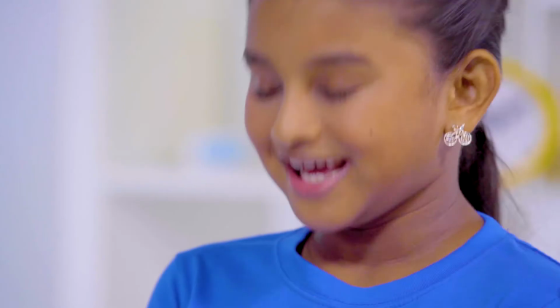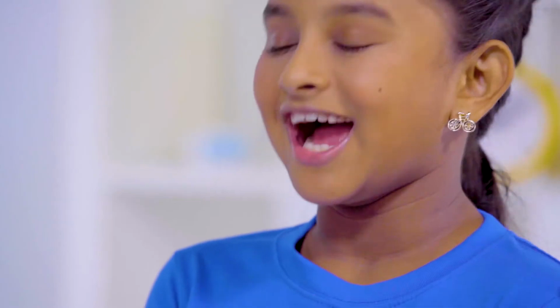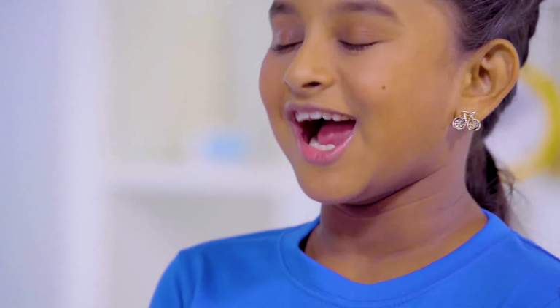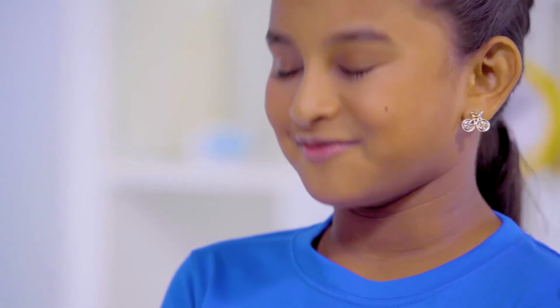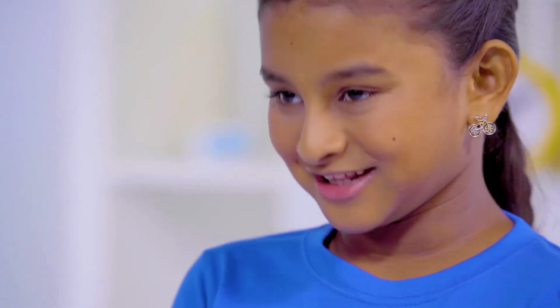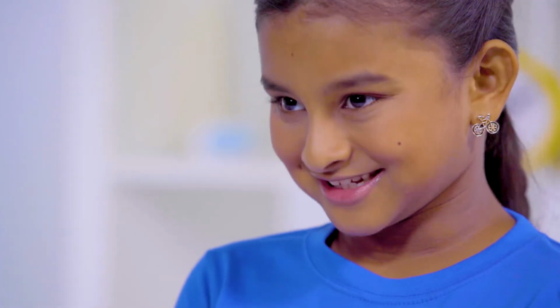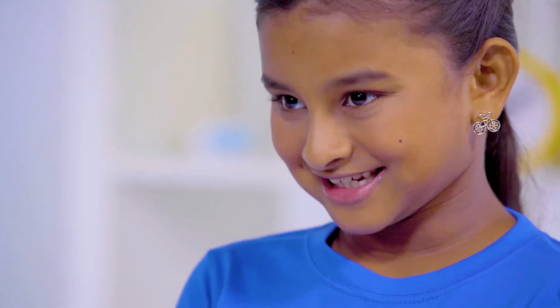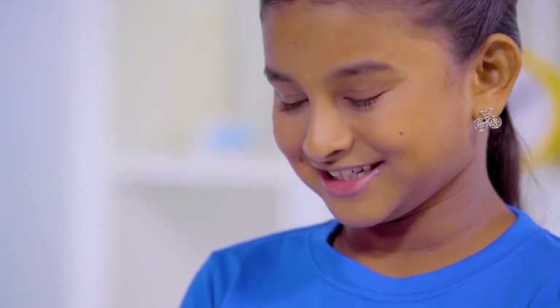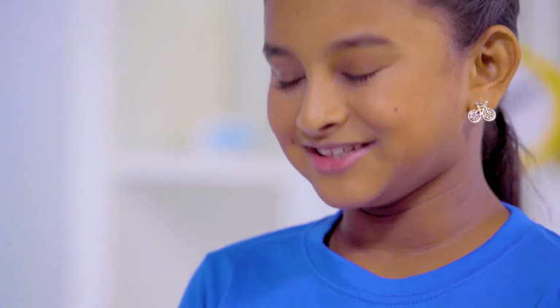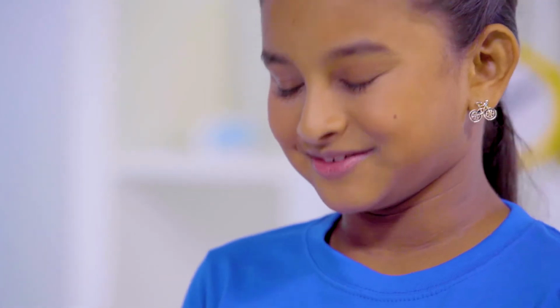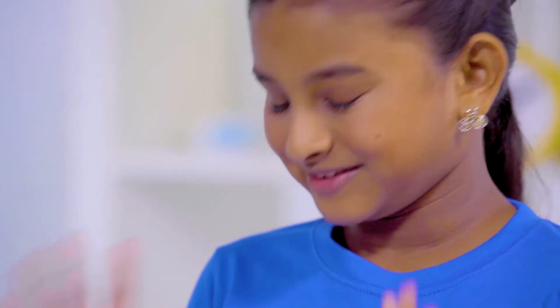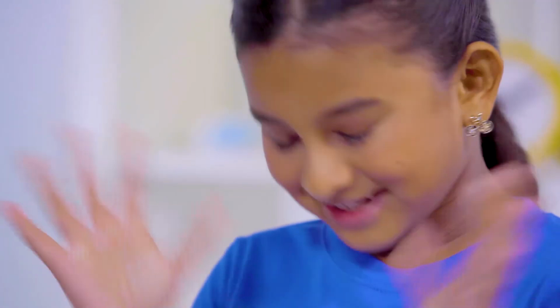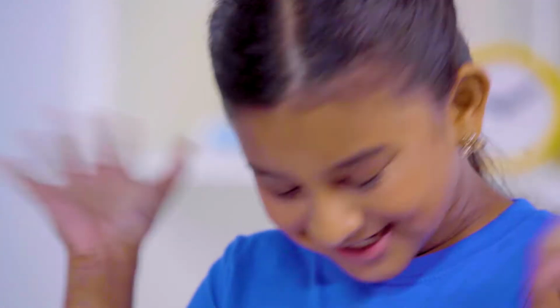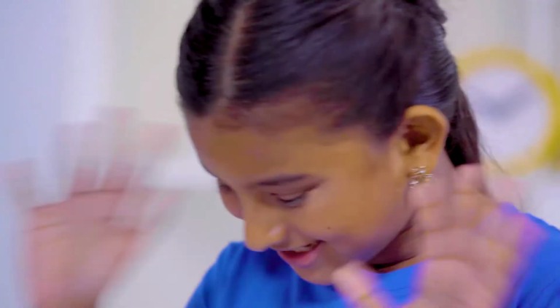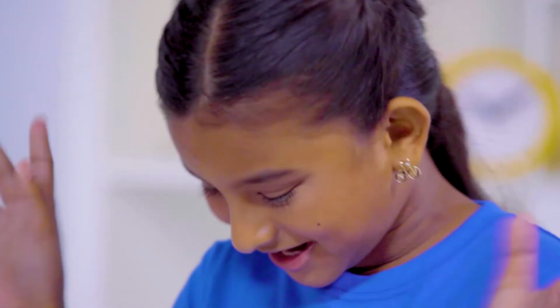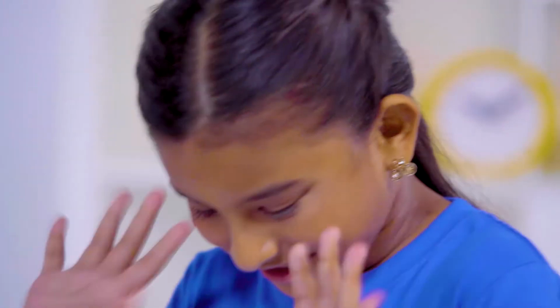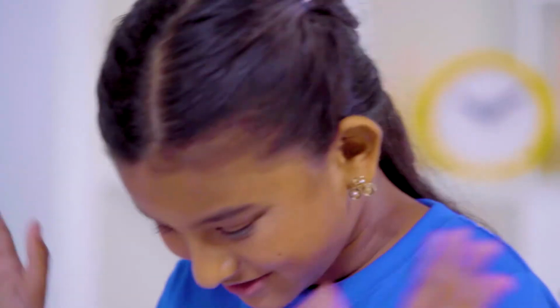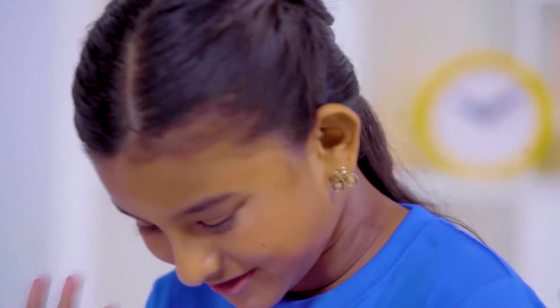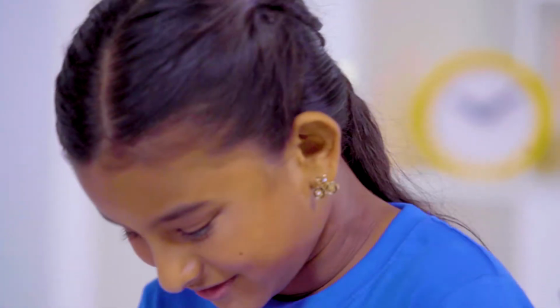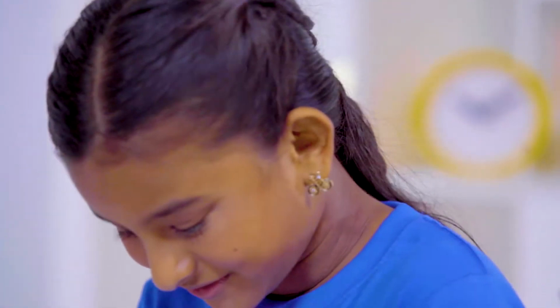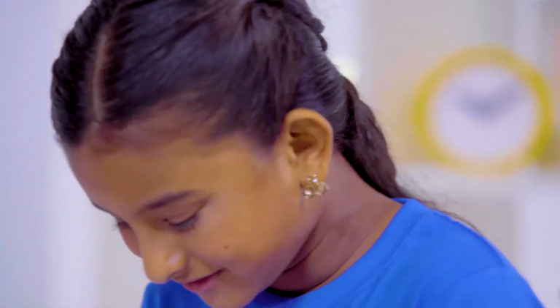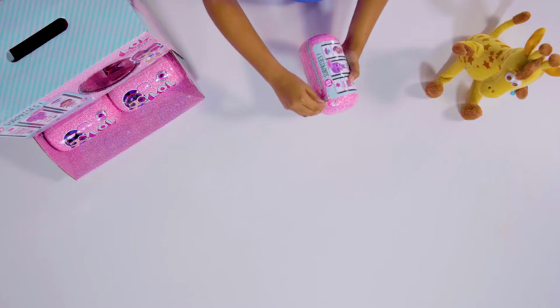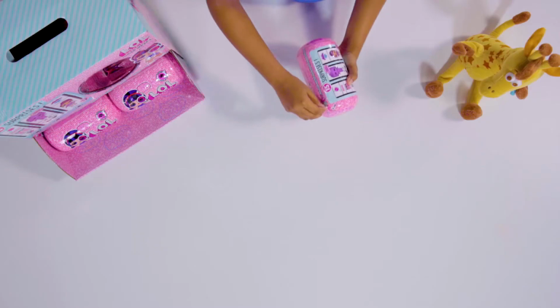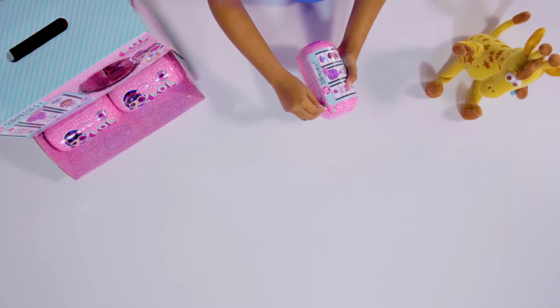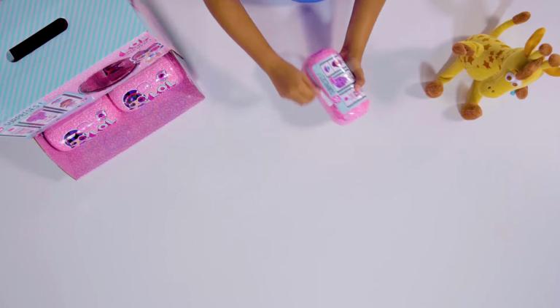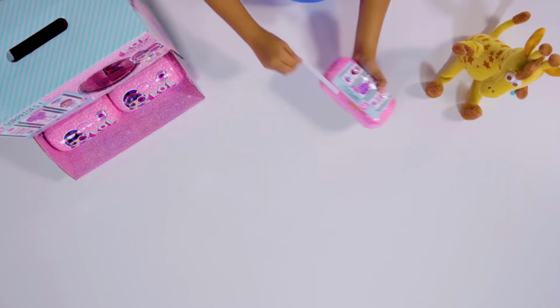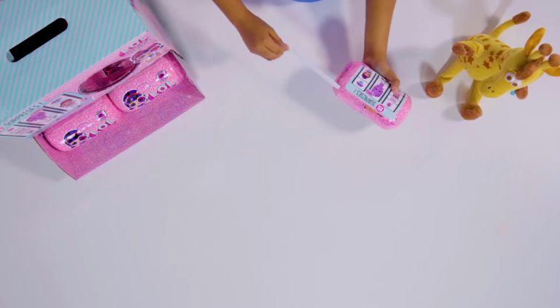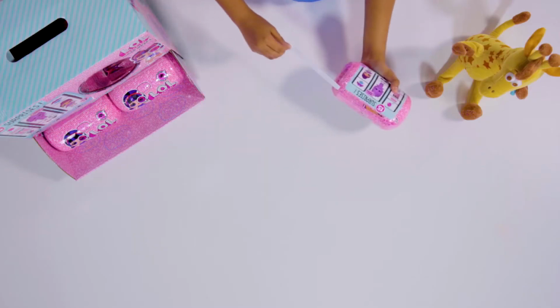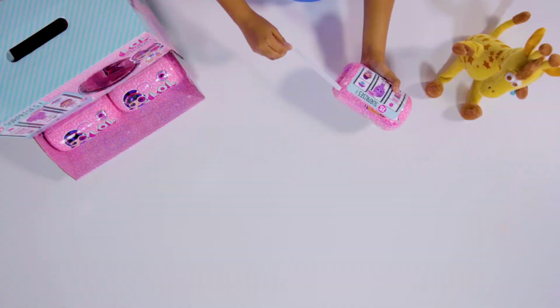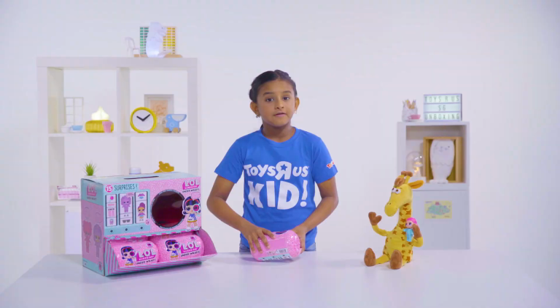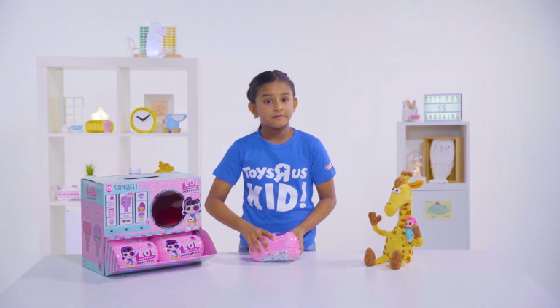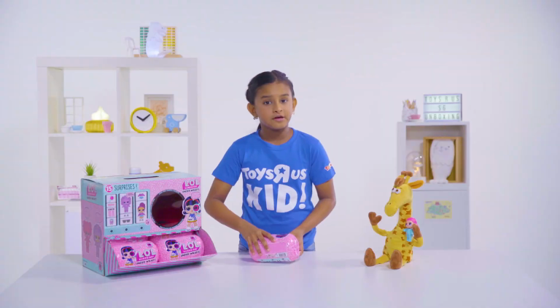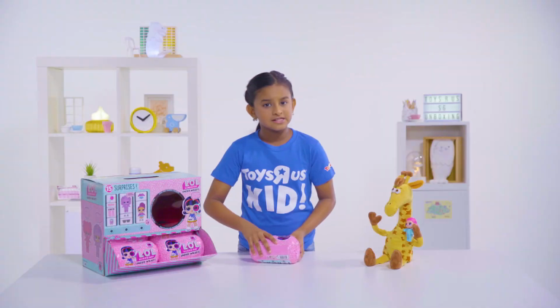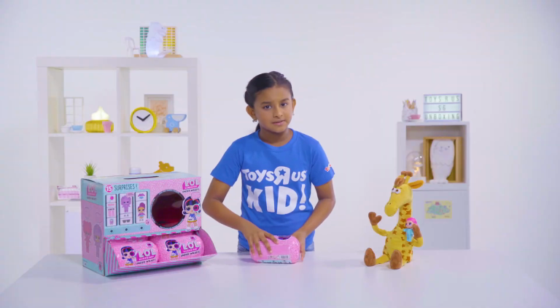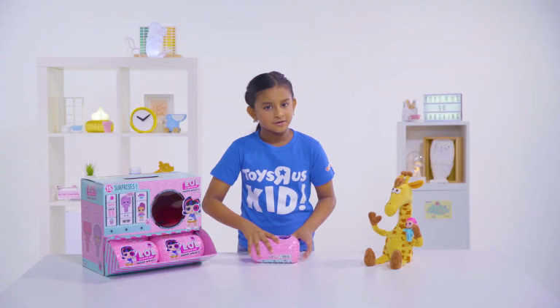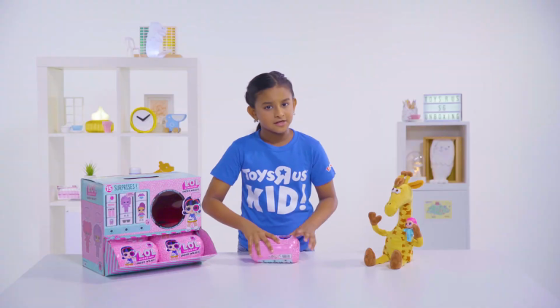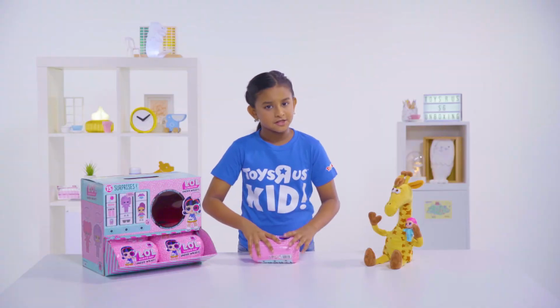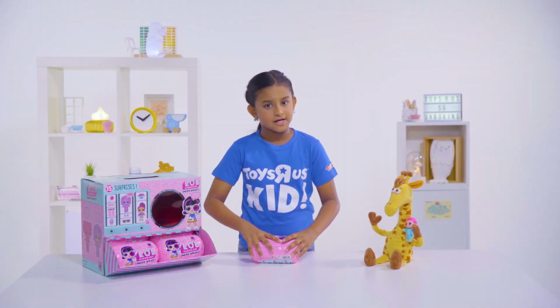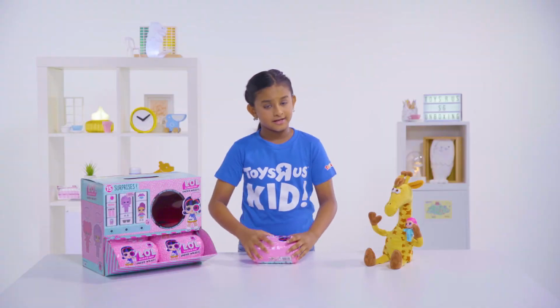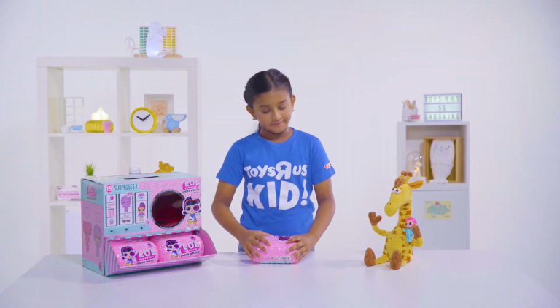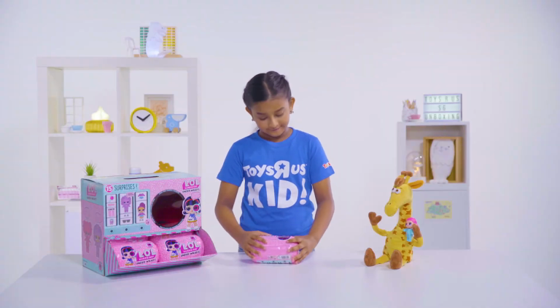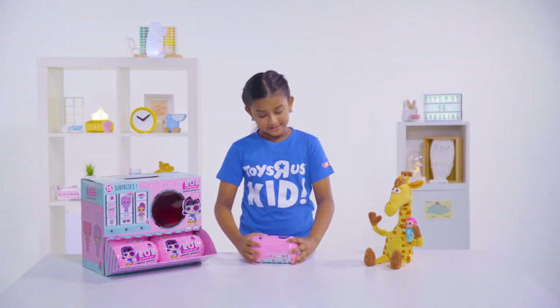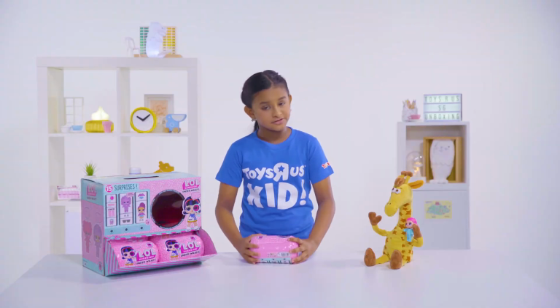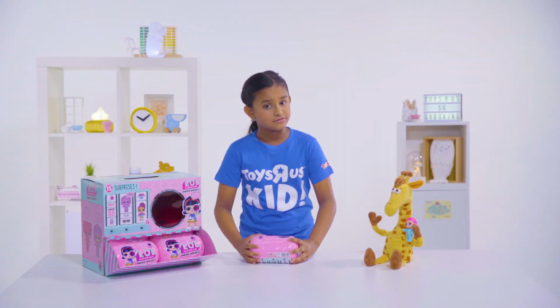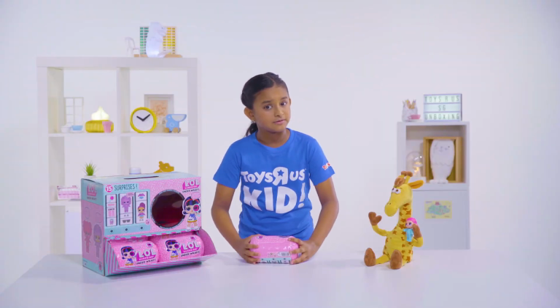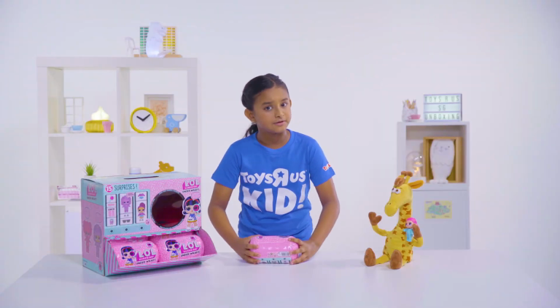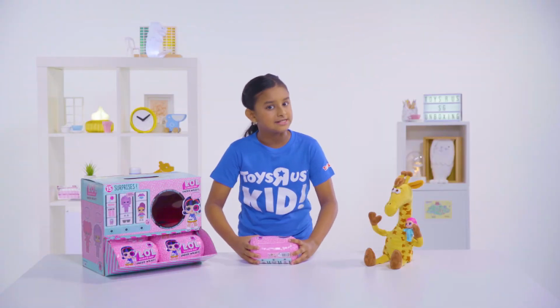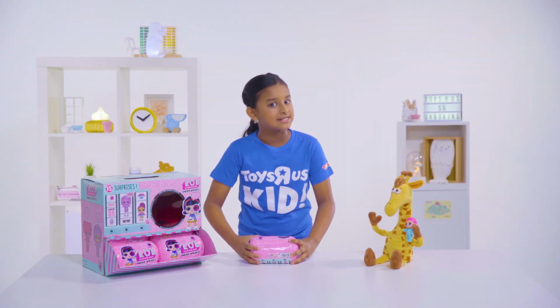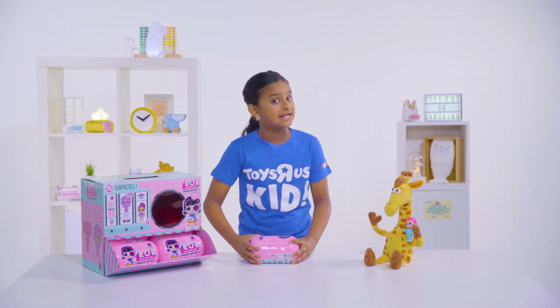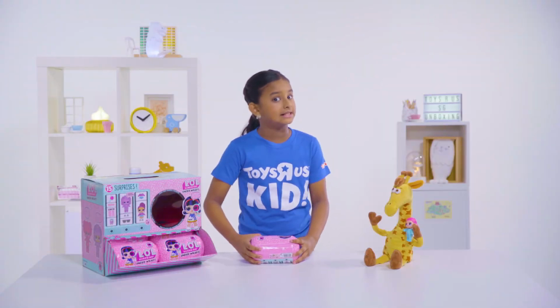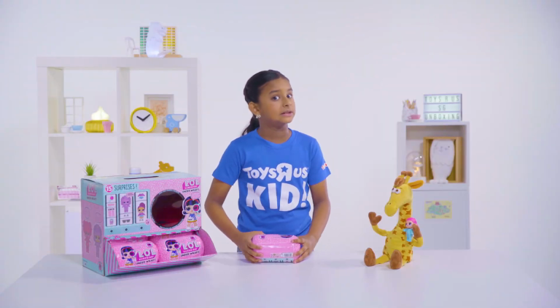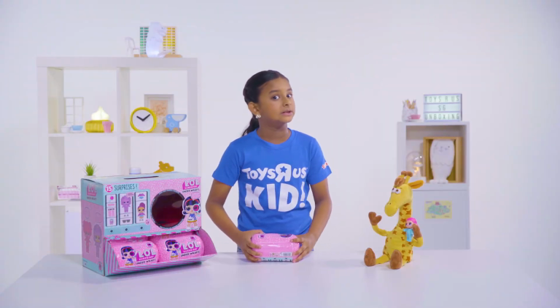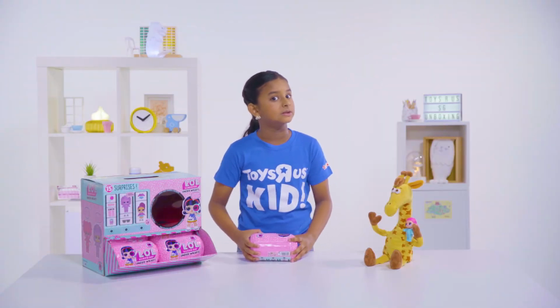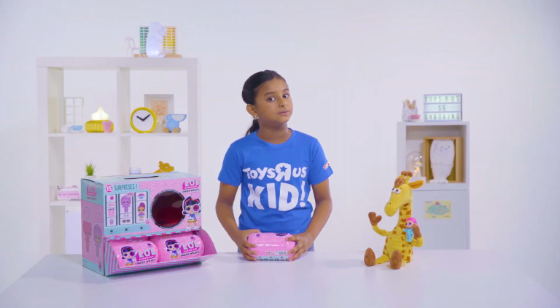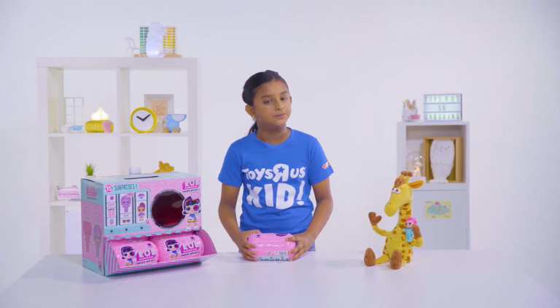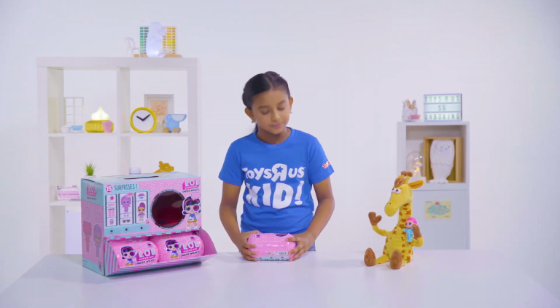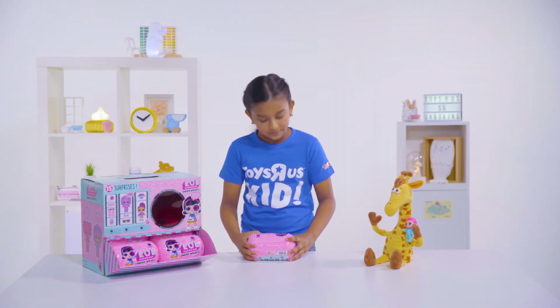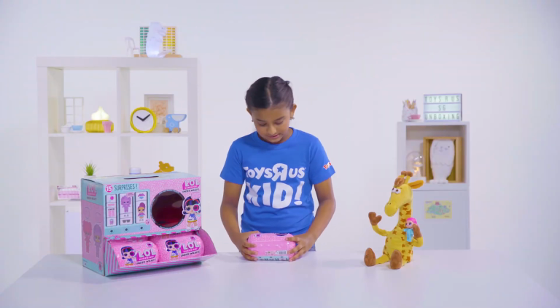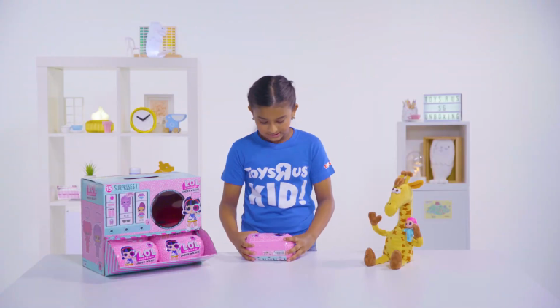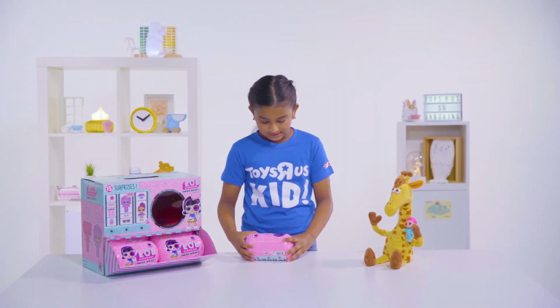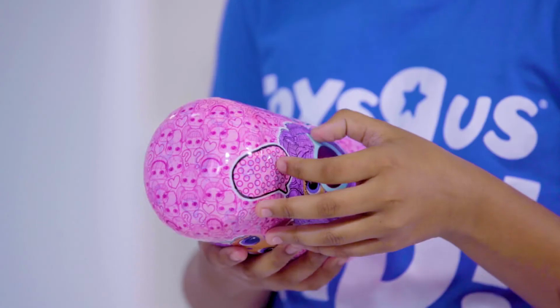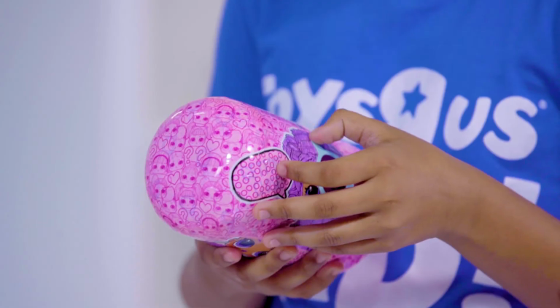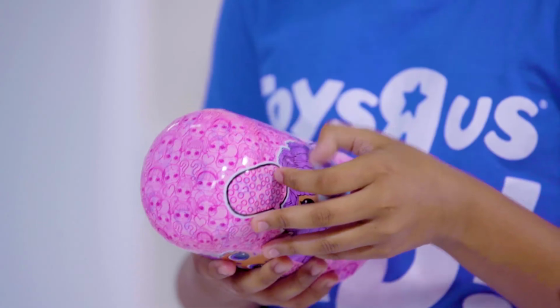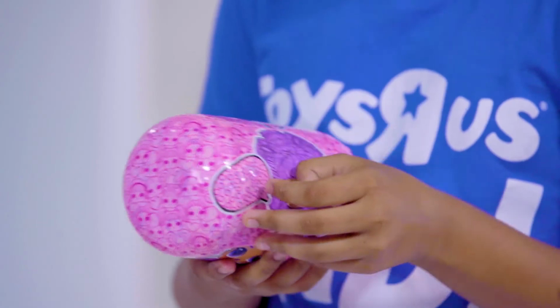I'm really excited, so let's just get into it. First, I'm going to check if this wrapper has any clothes.